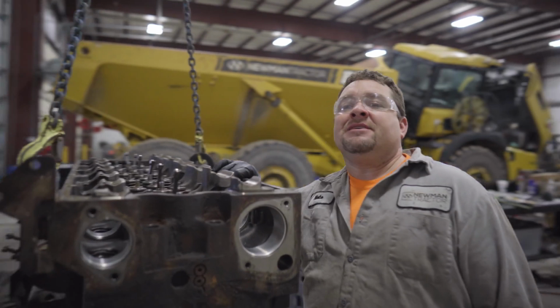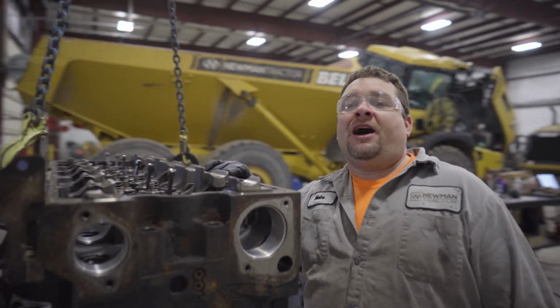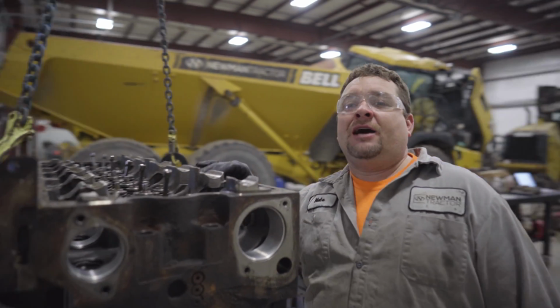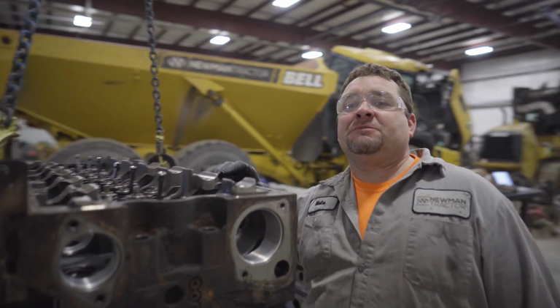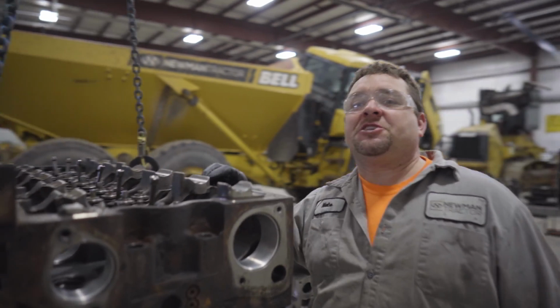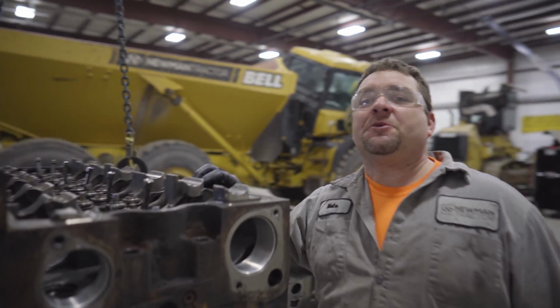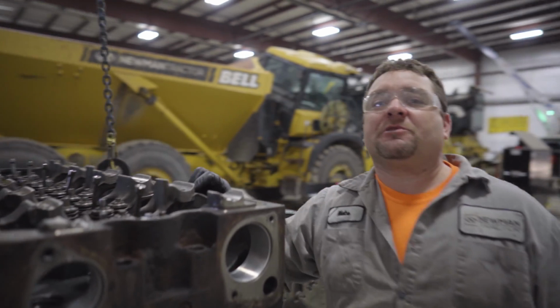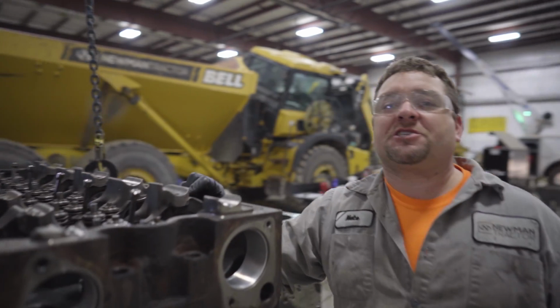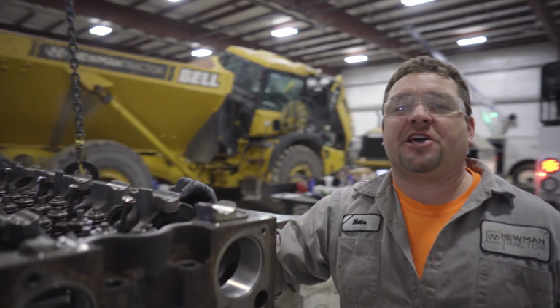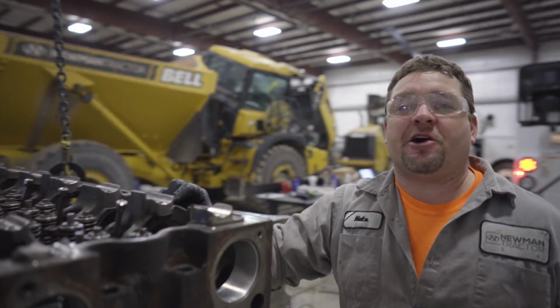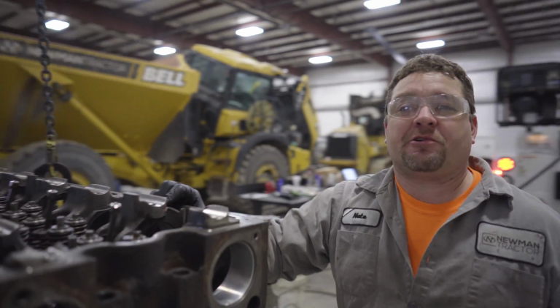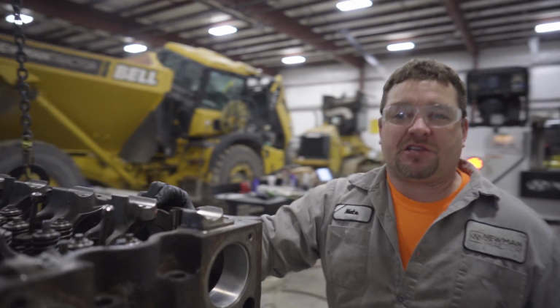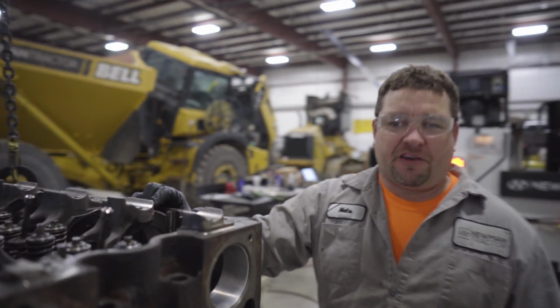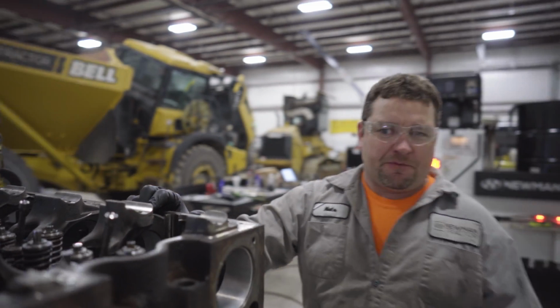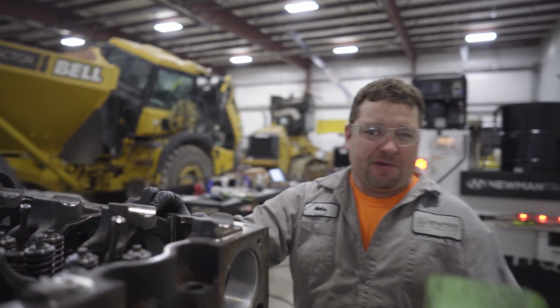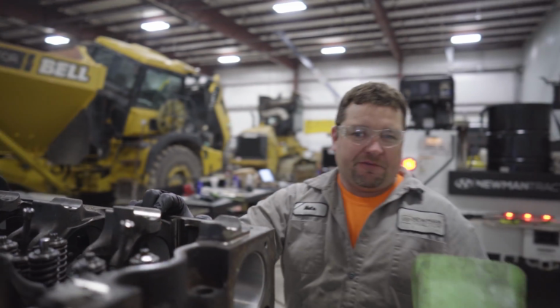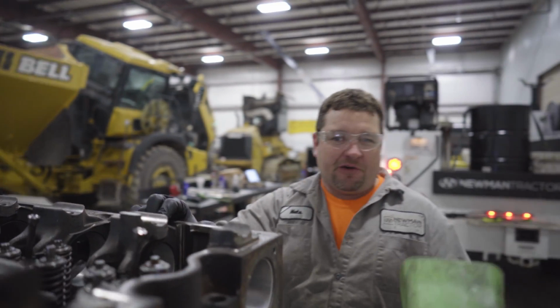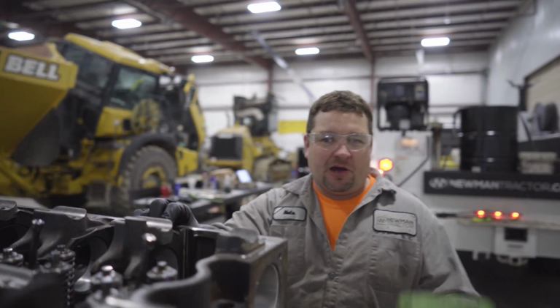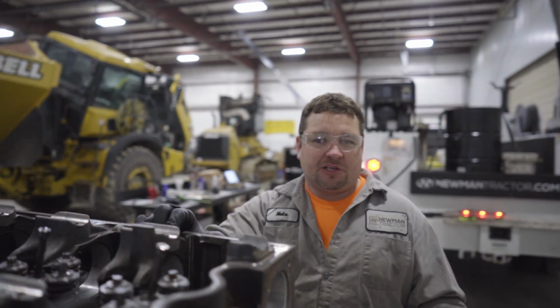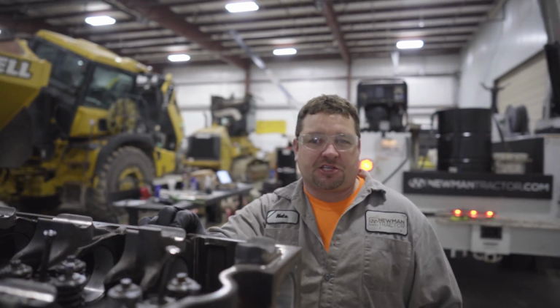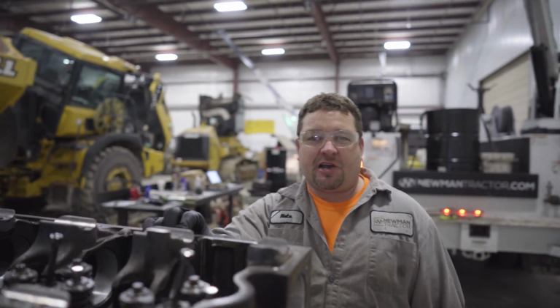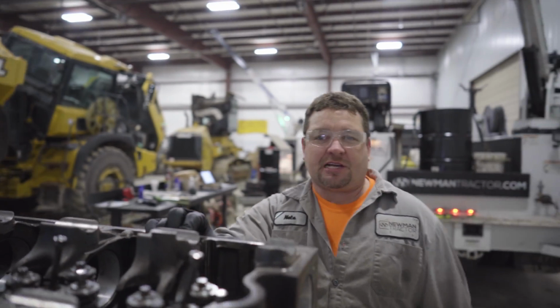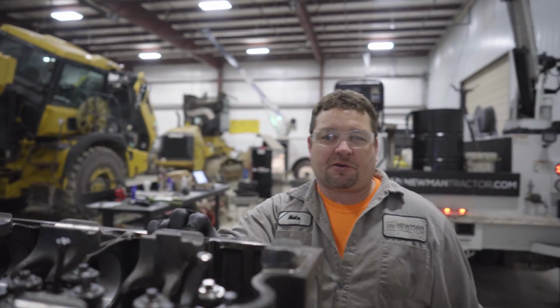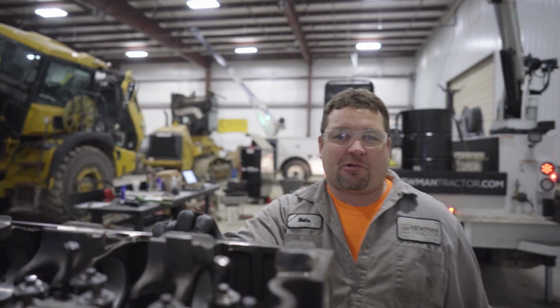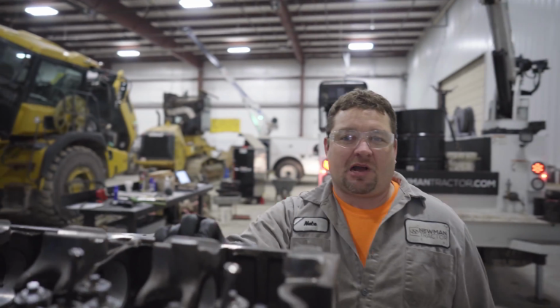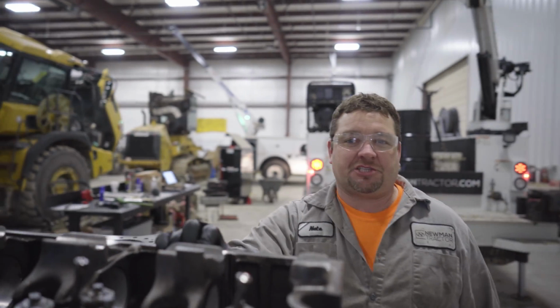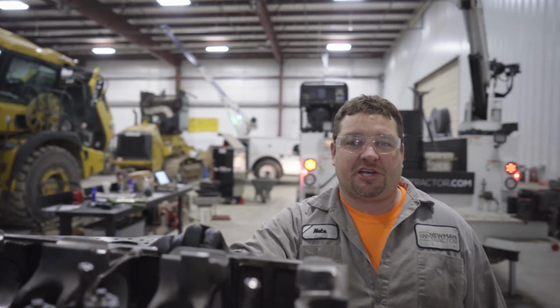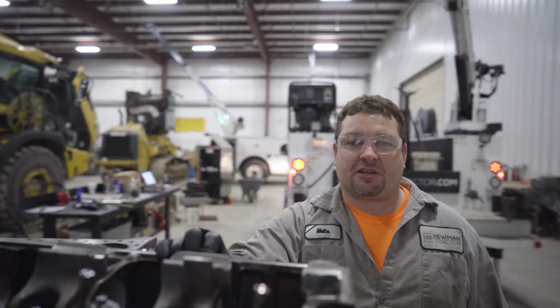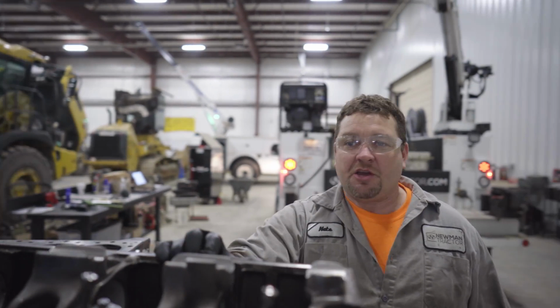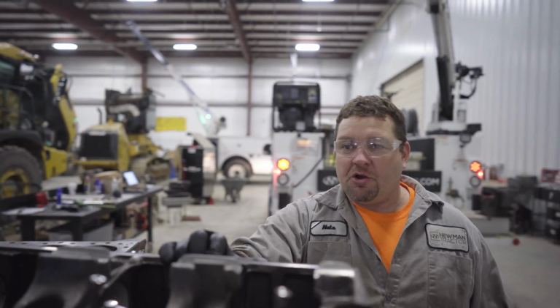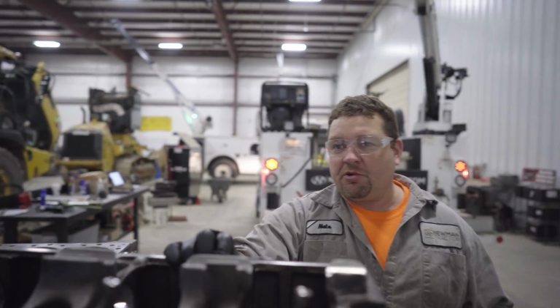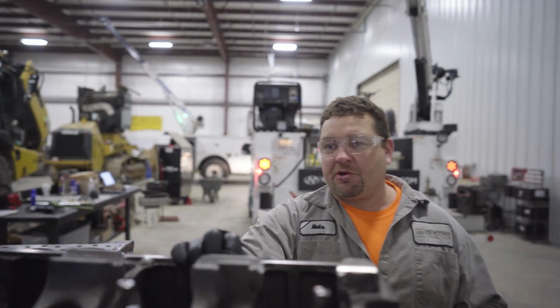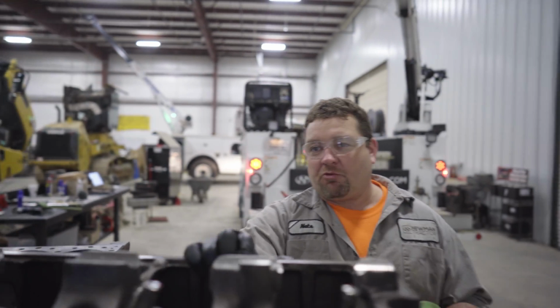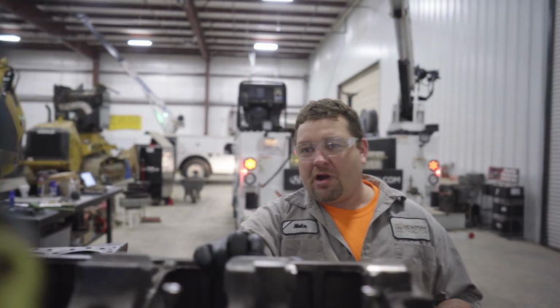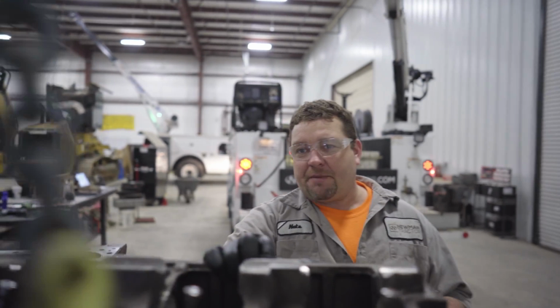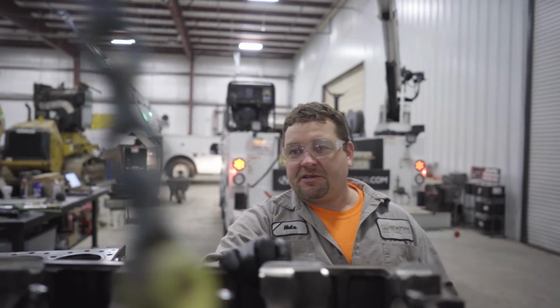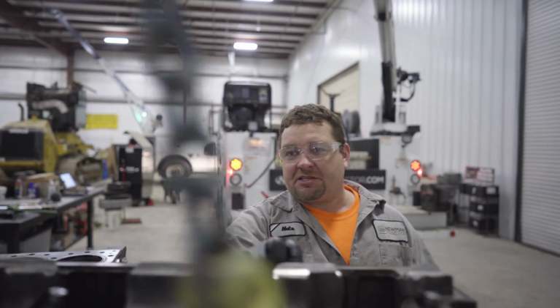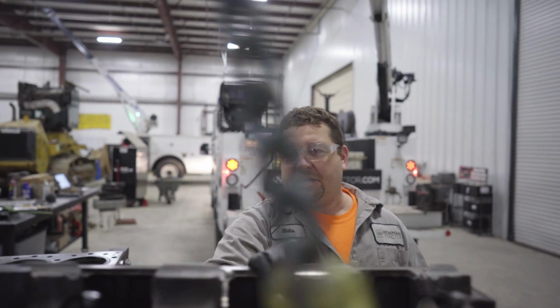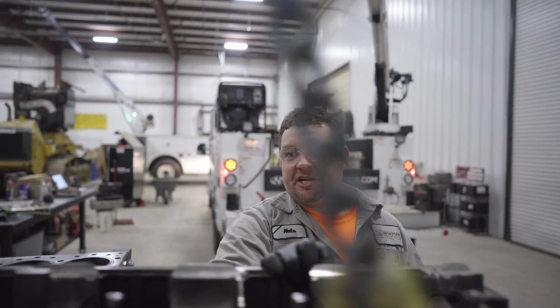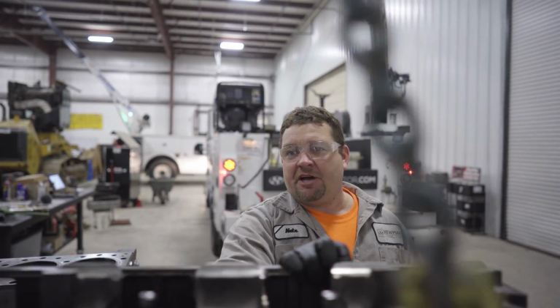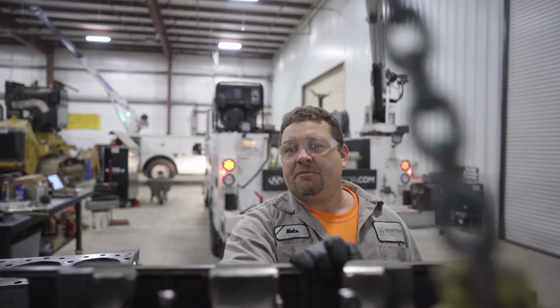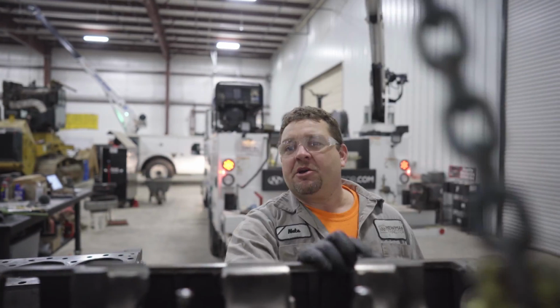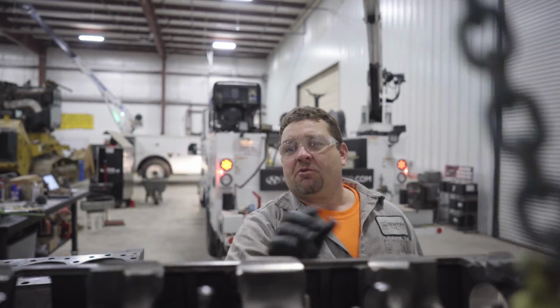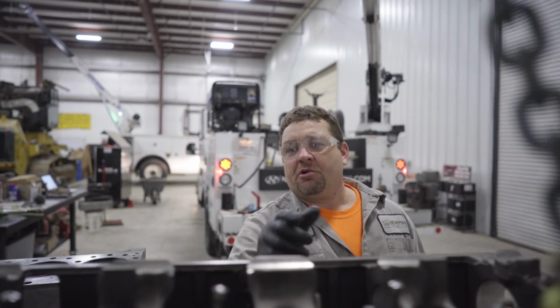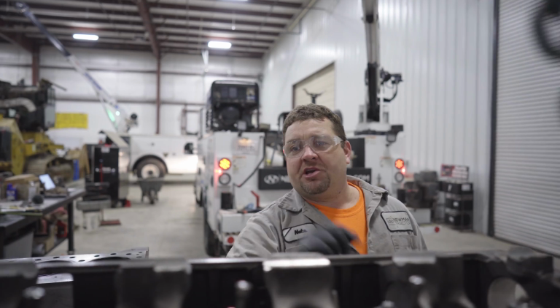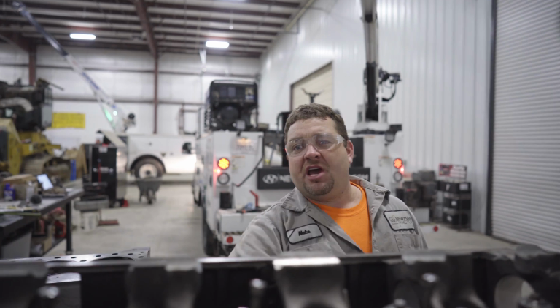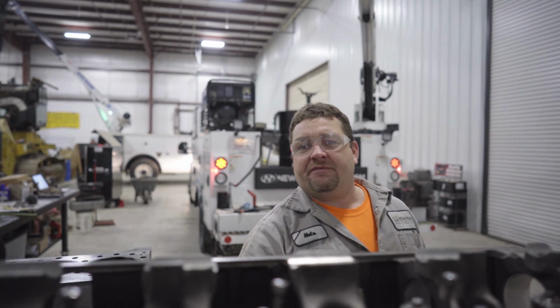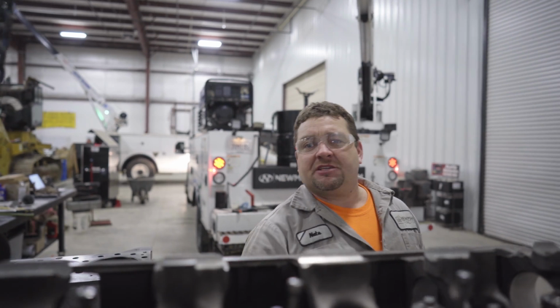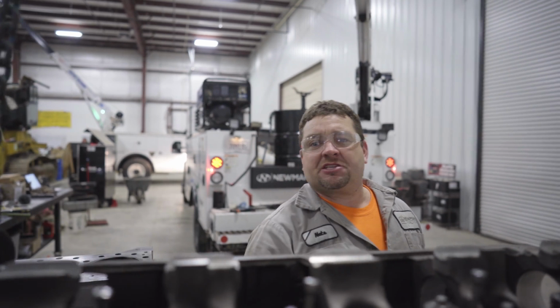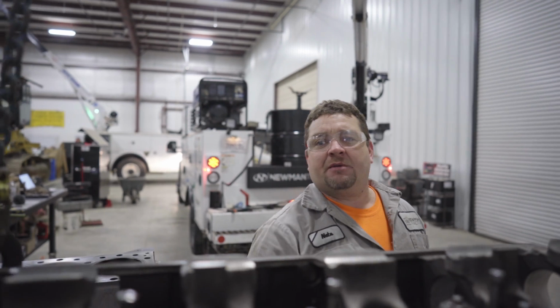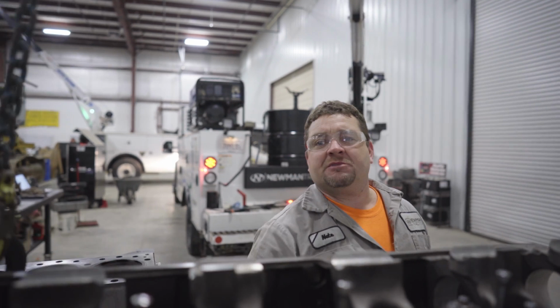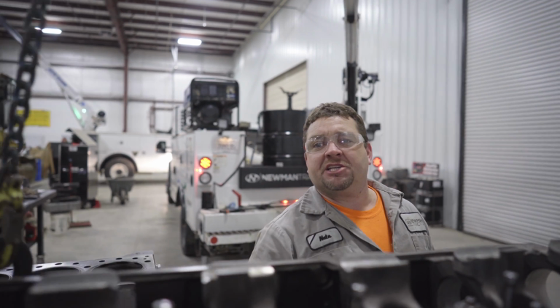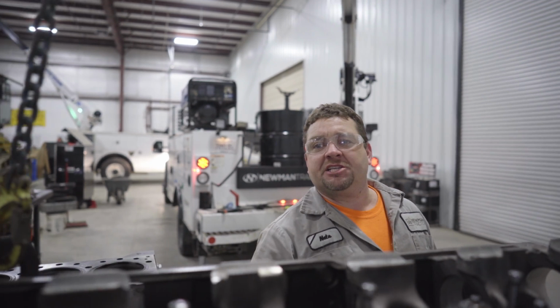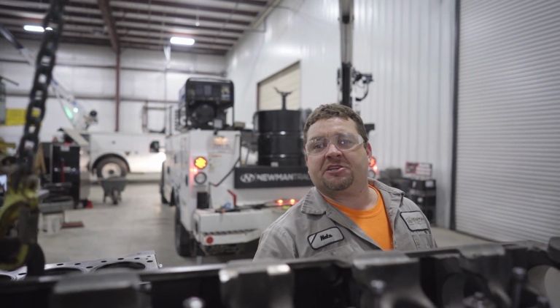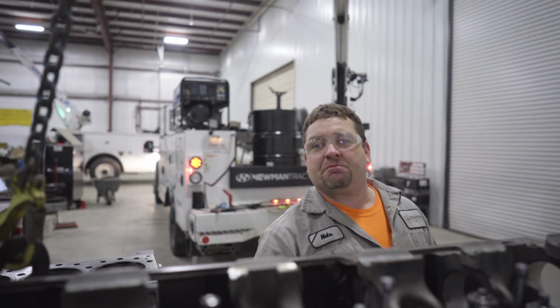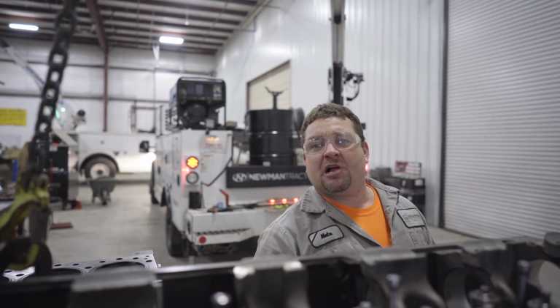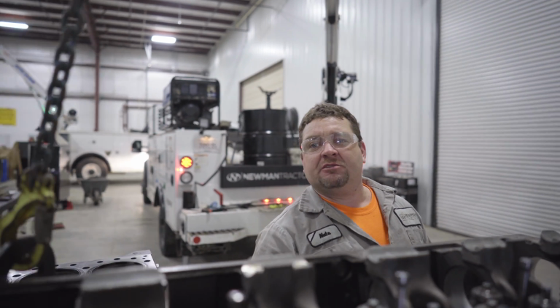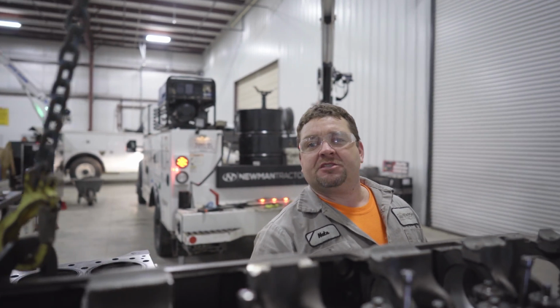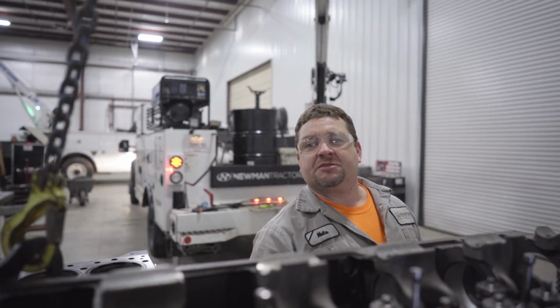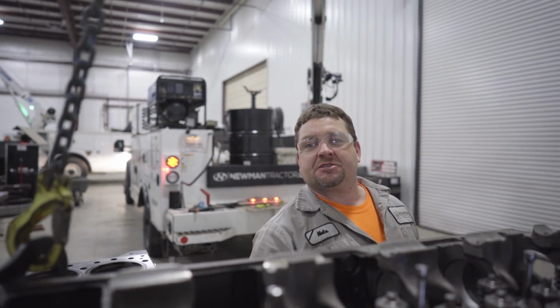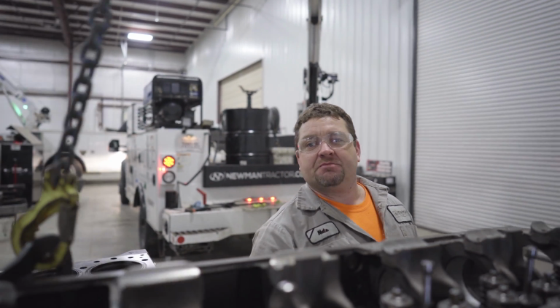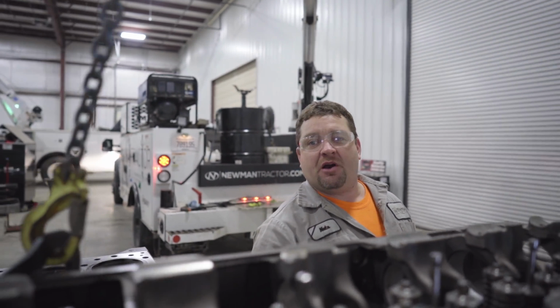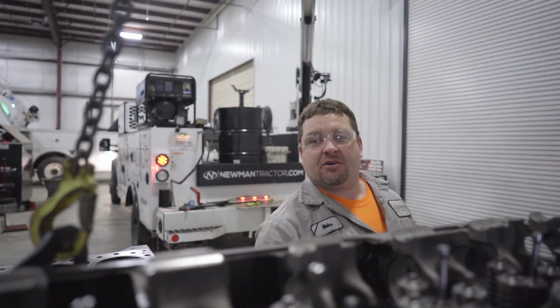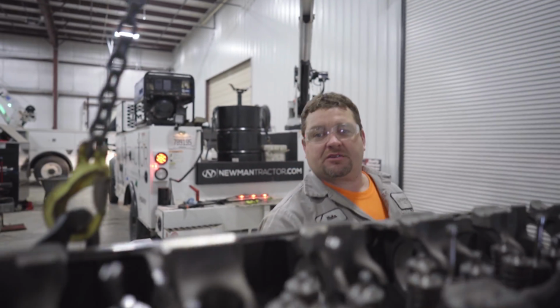I'm super stoked. If you've been following this tractor project, we're gonna wrap this thing up. We're gonna have this Cummins engine blowing some smoke.